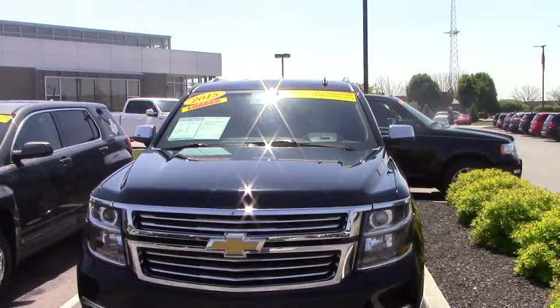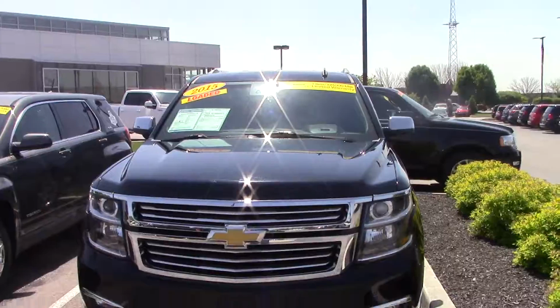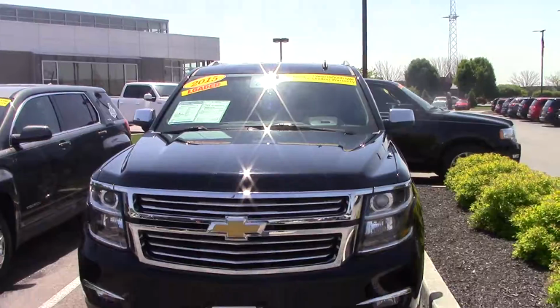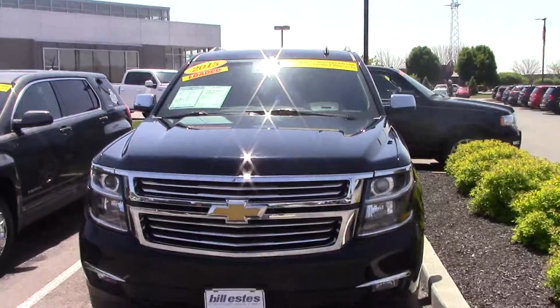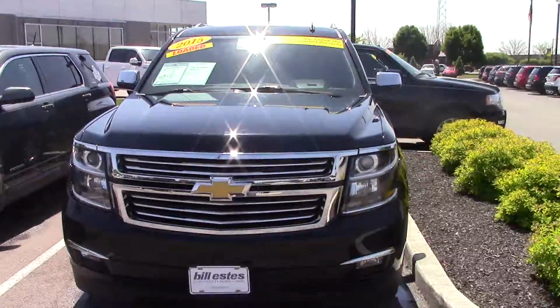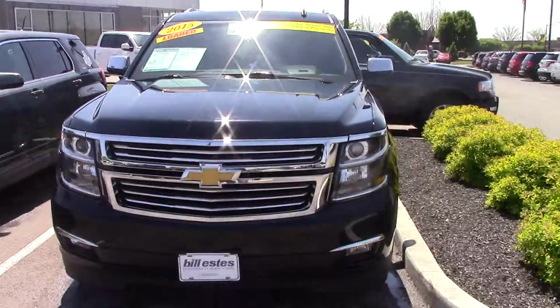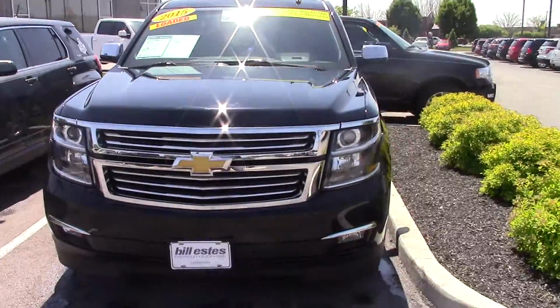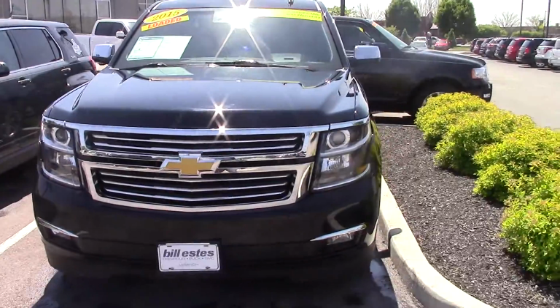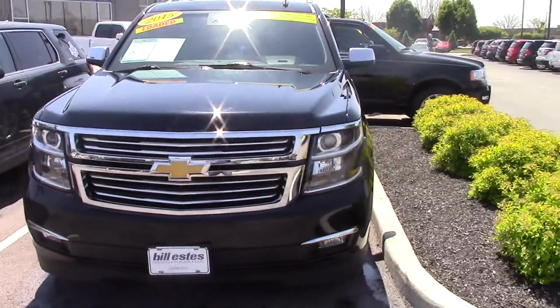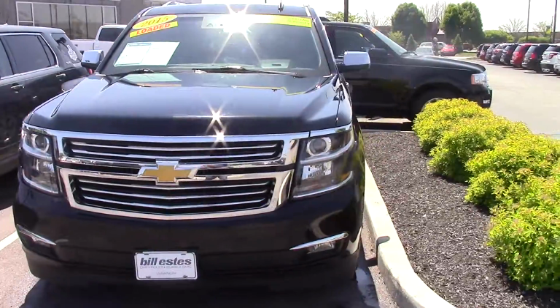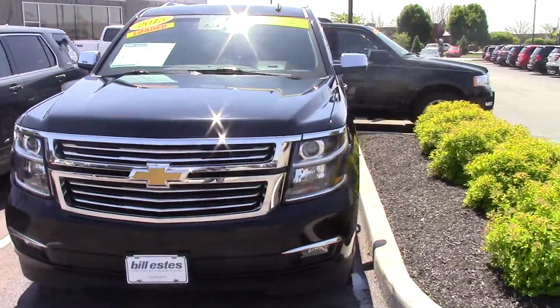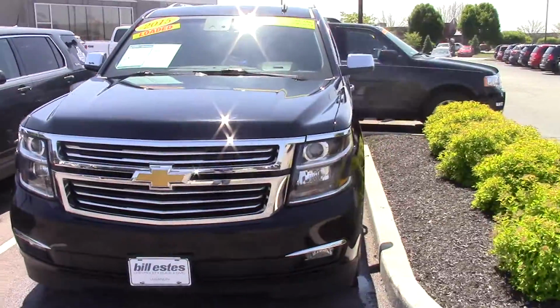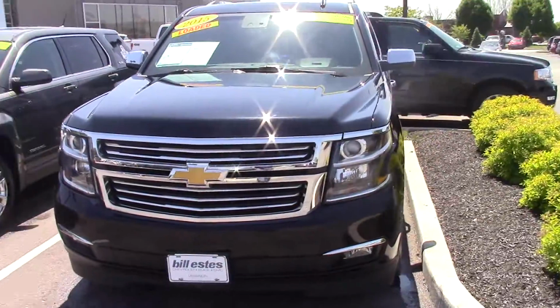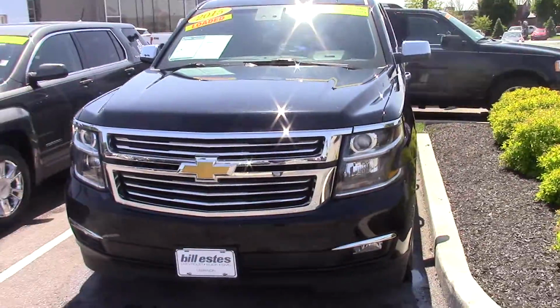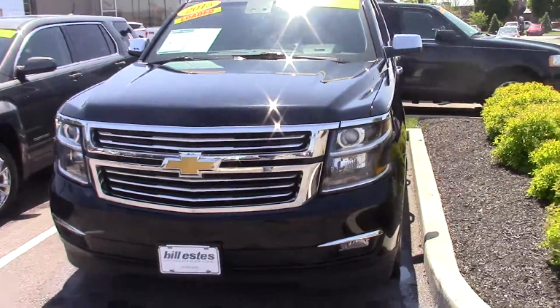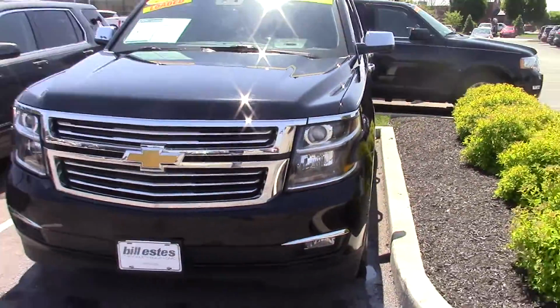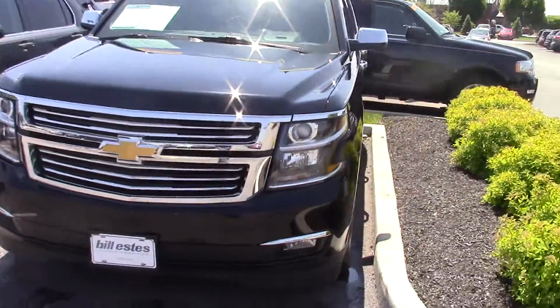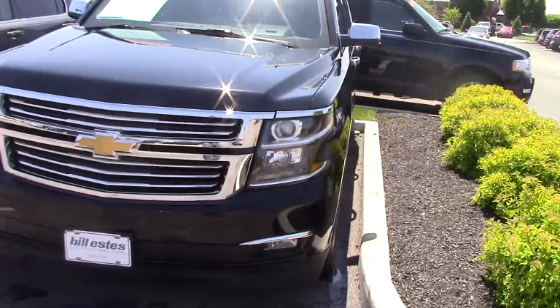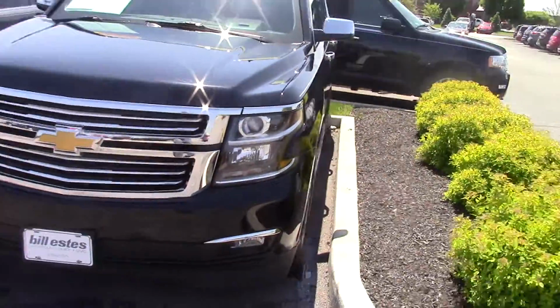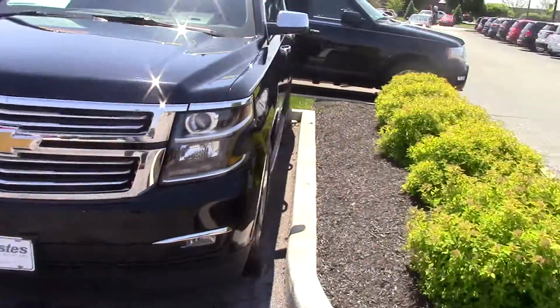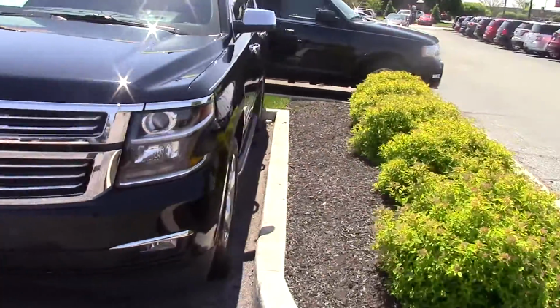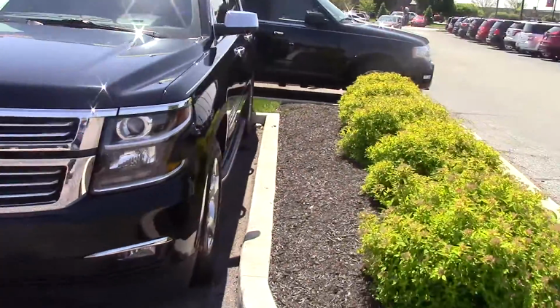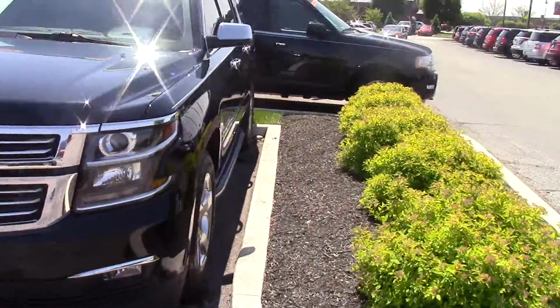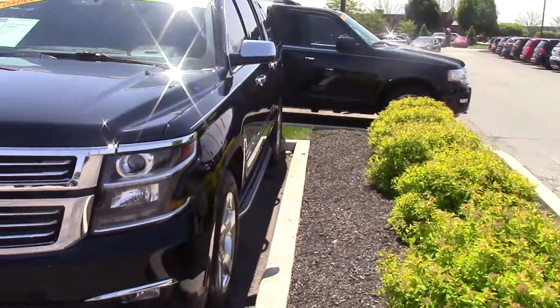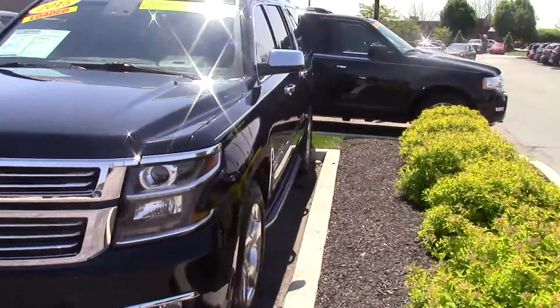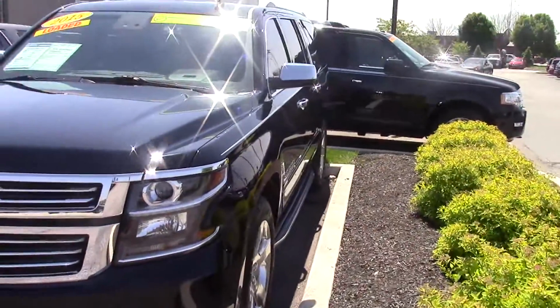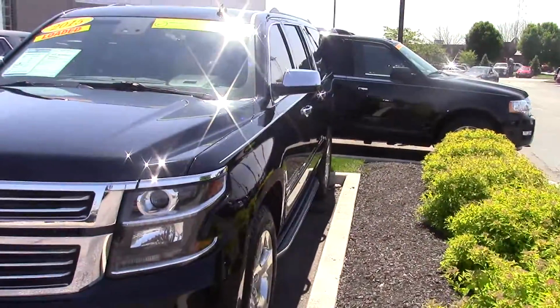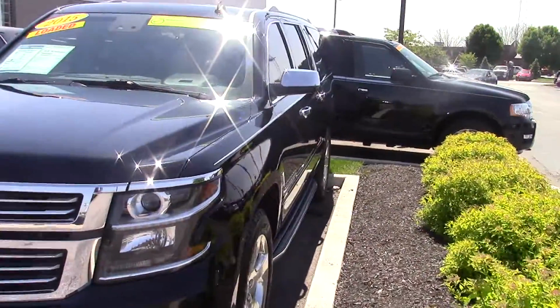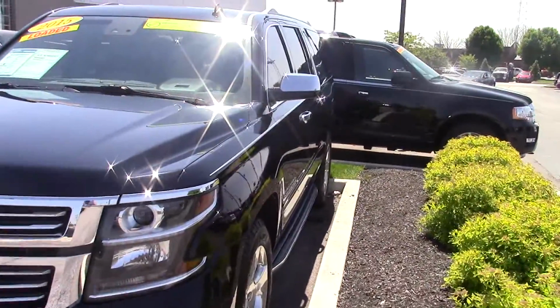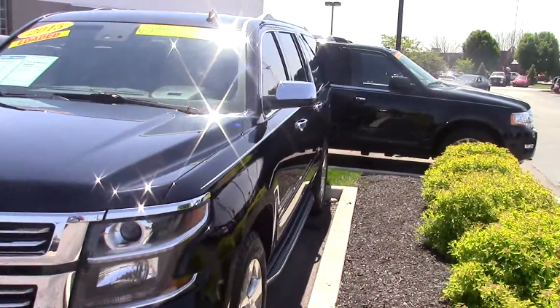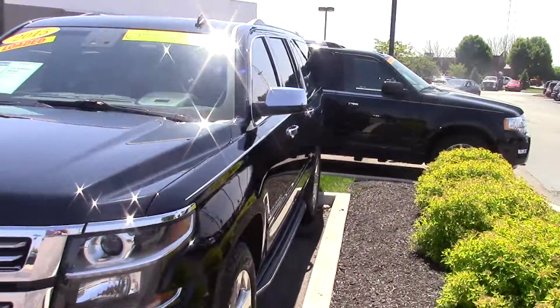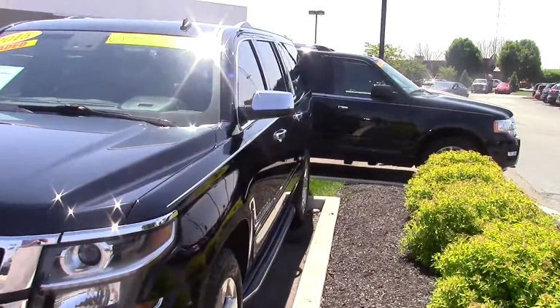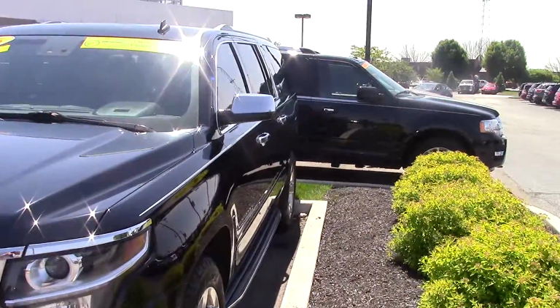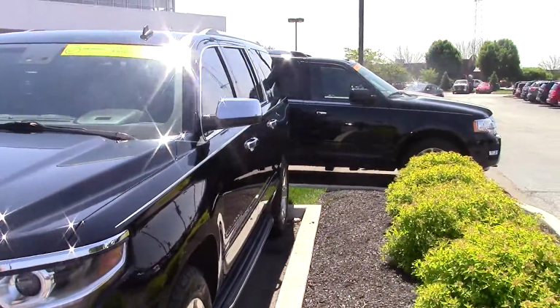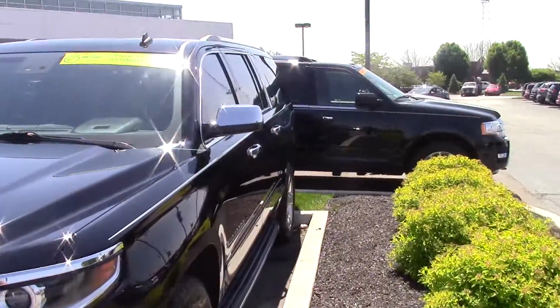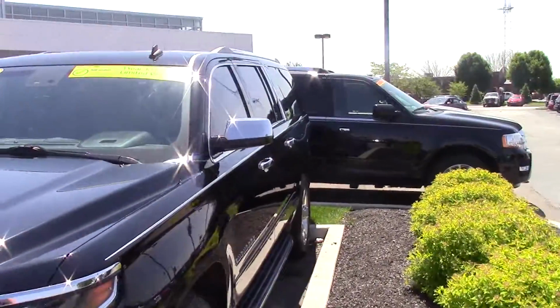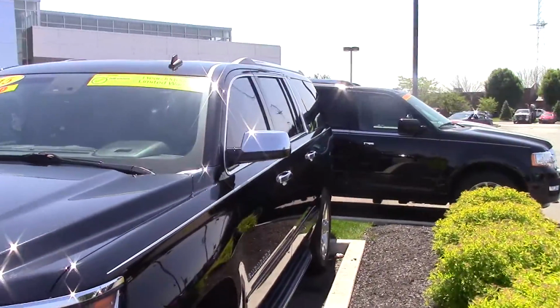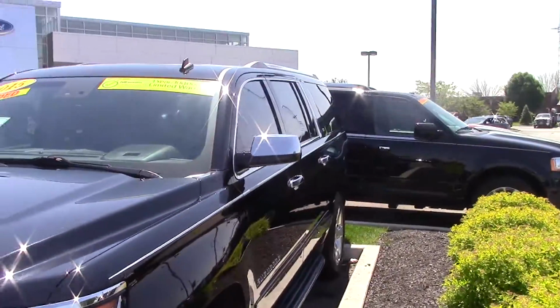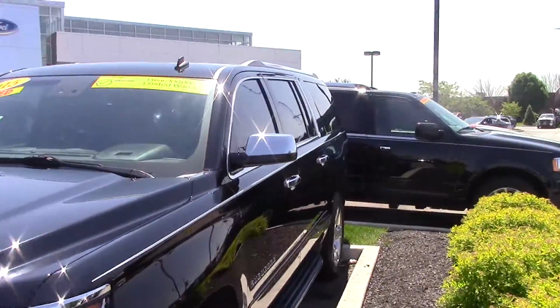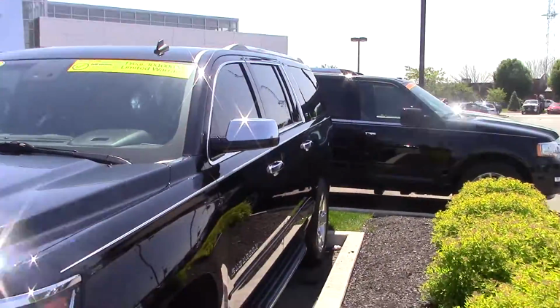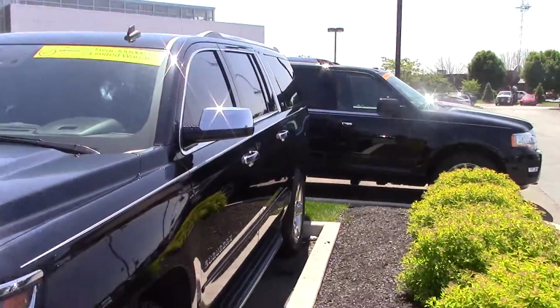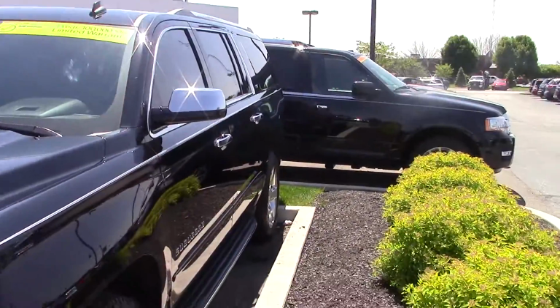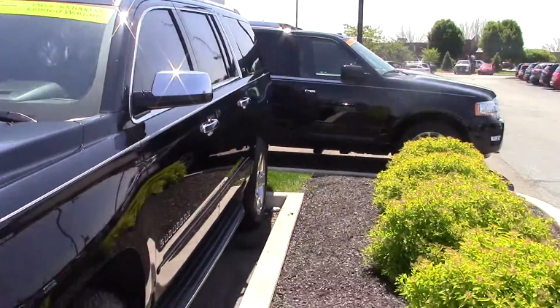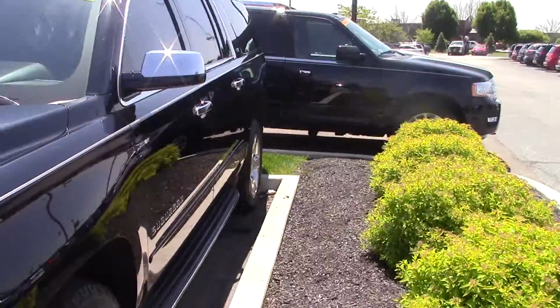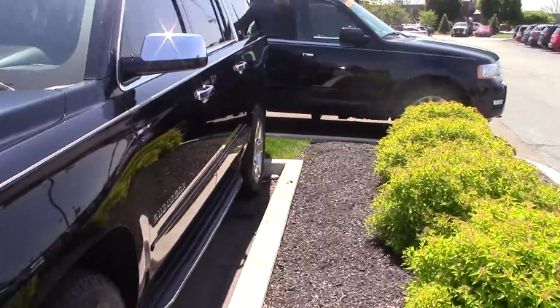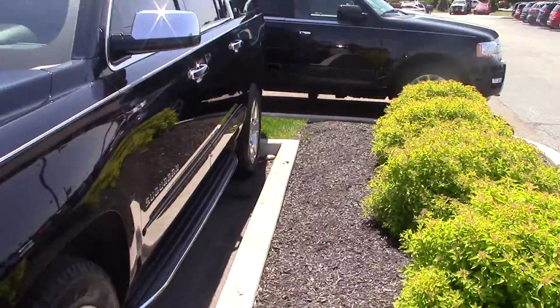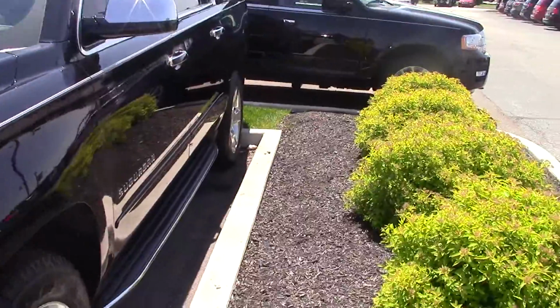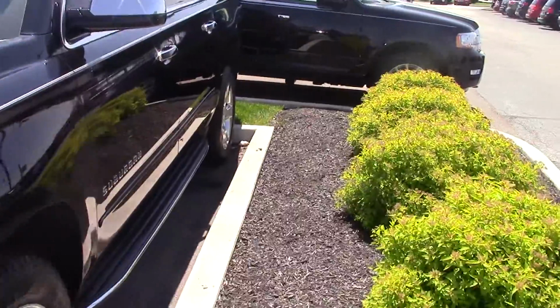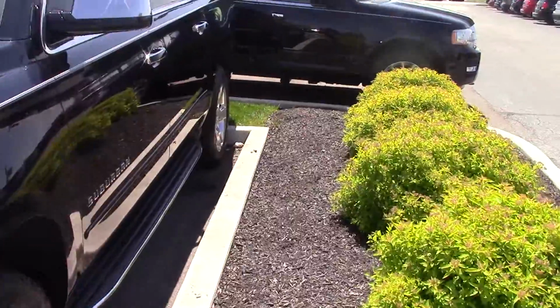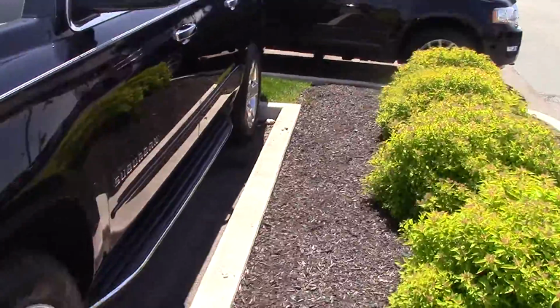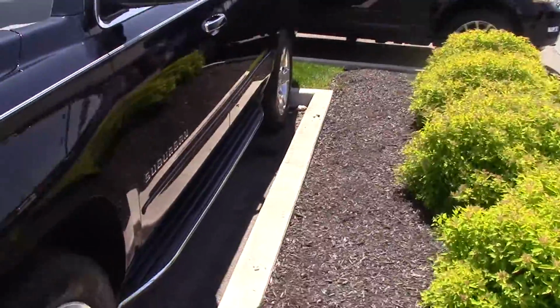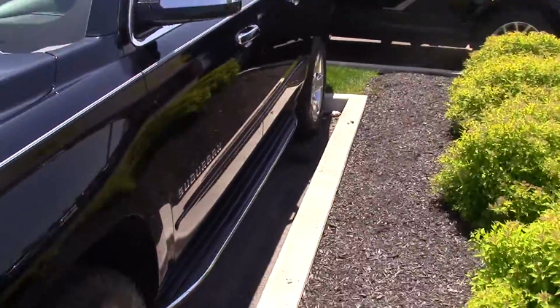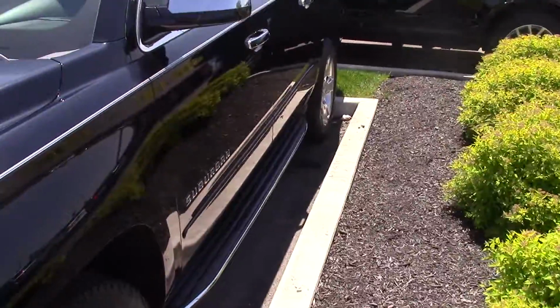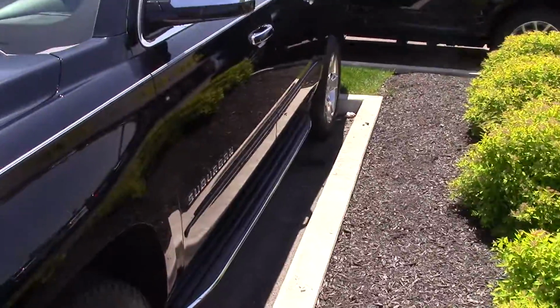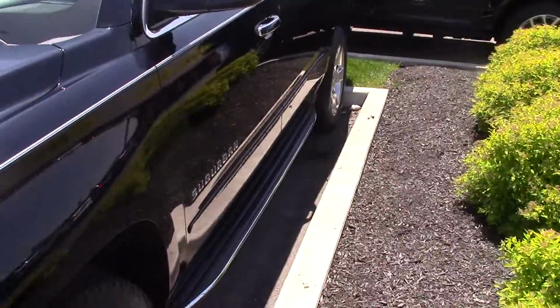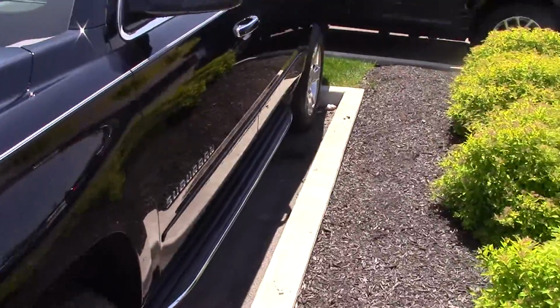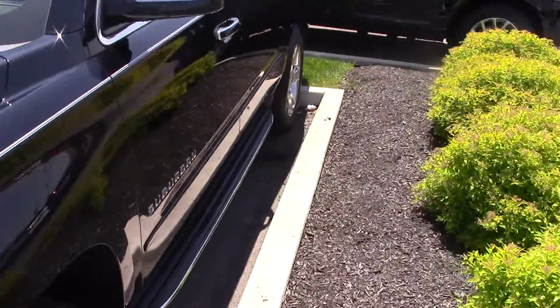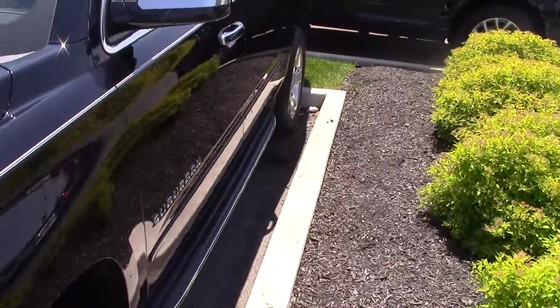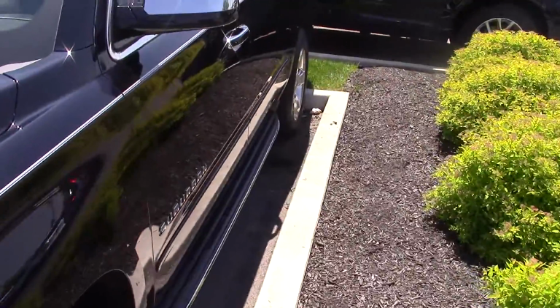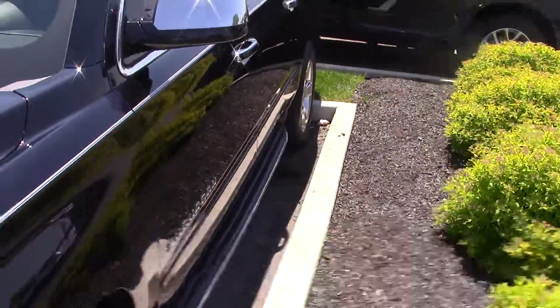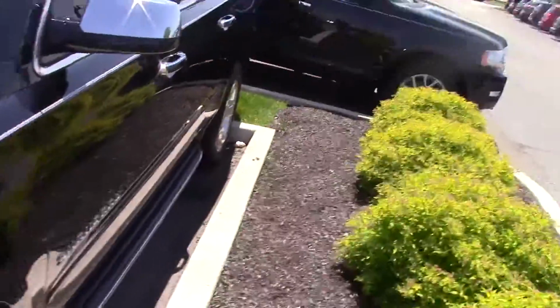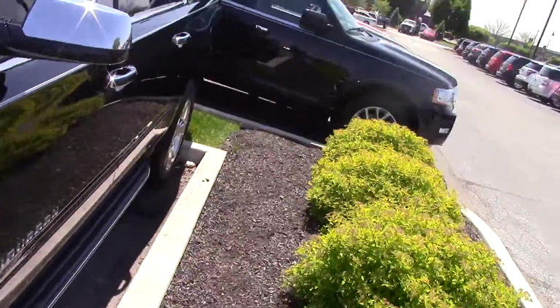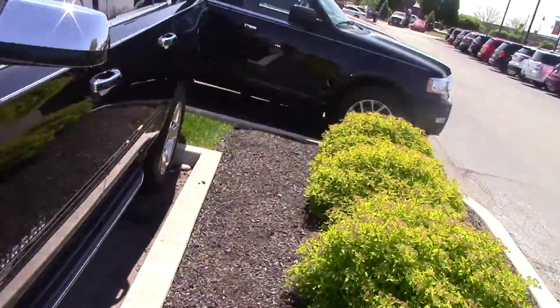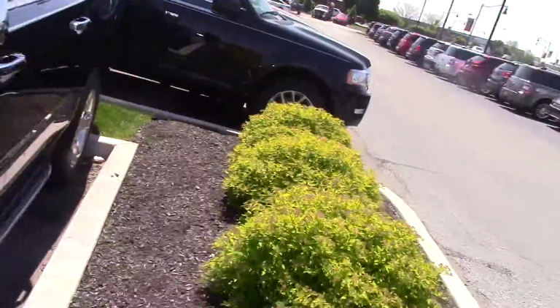Hi, this is Steve Meagan at Bill Estes Ford. This is the 2015 Chevy Suburban. You can write about it online. It's black in color.